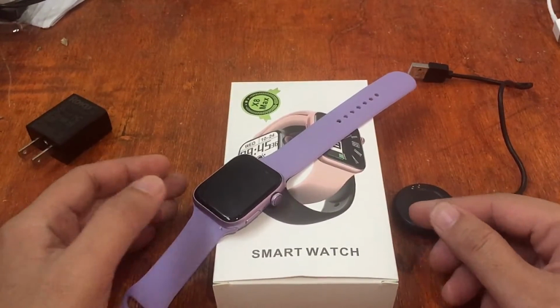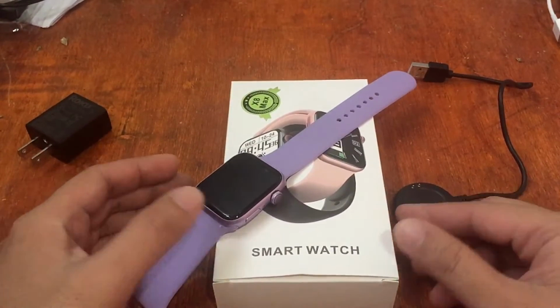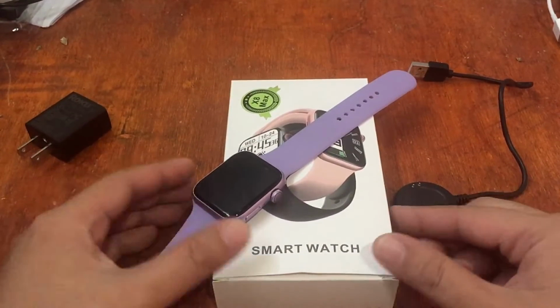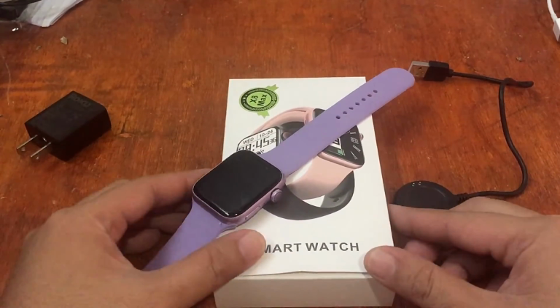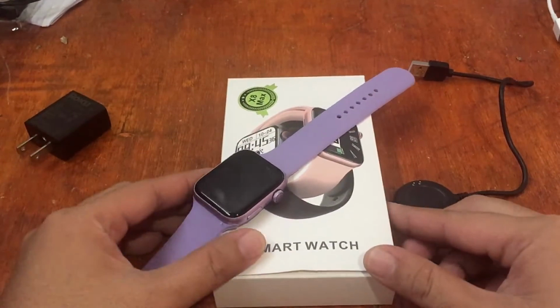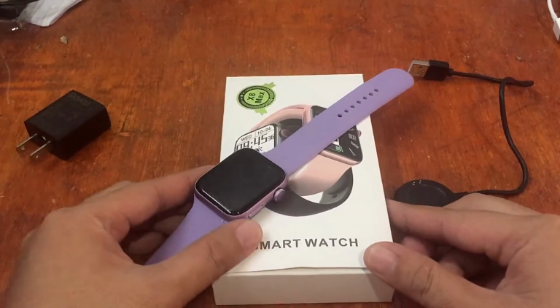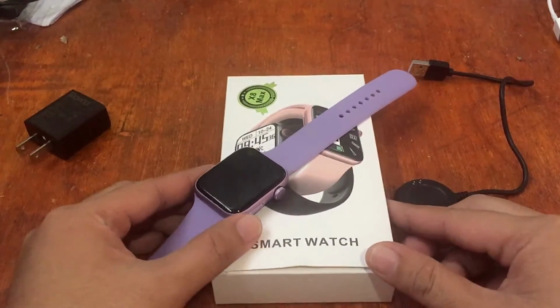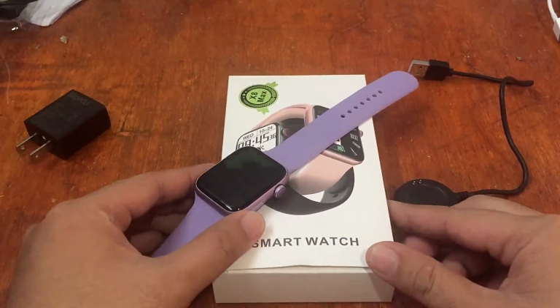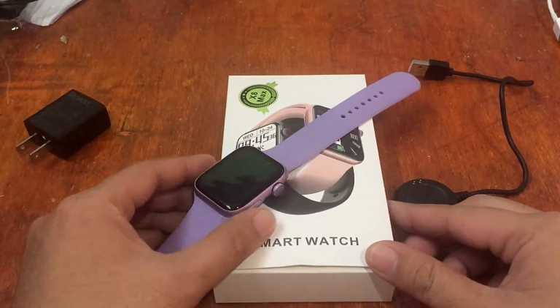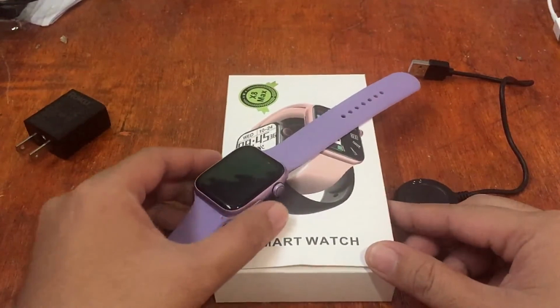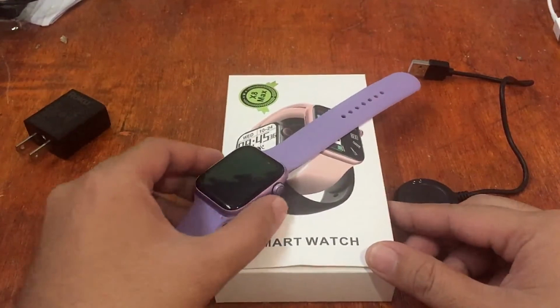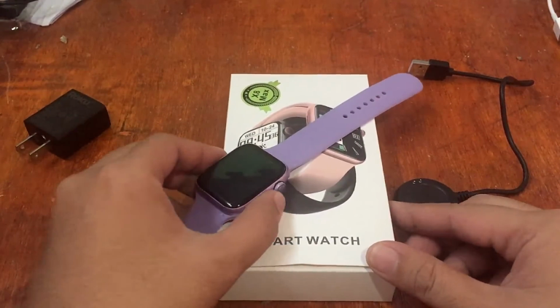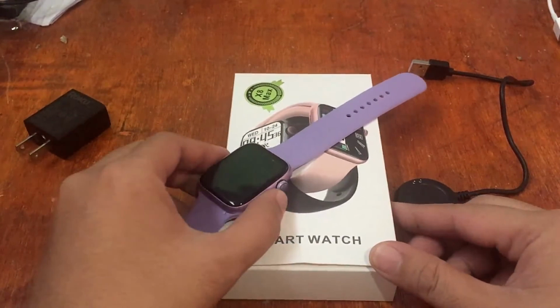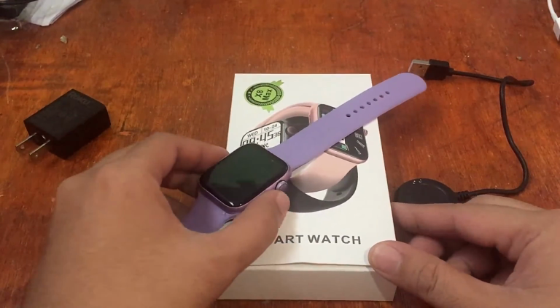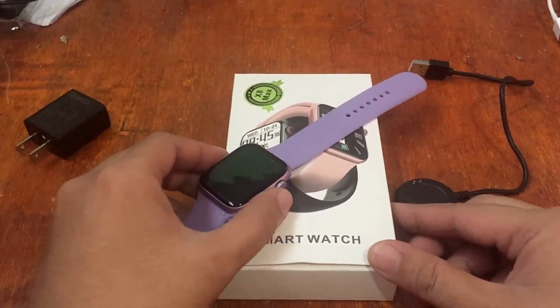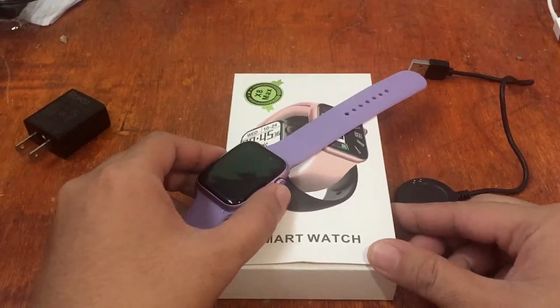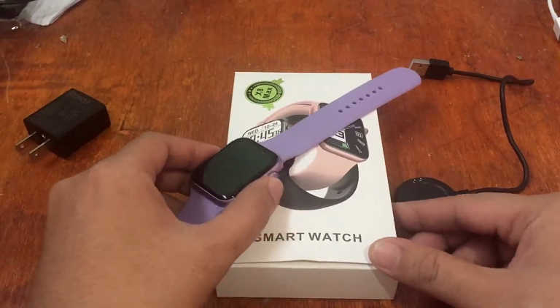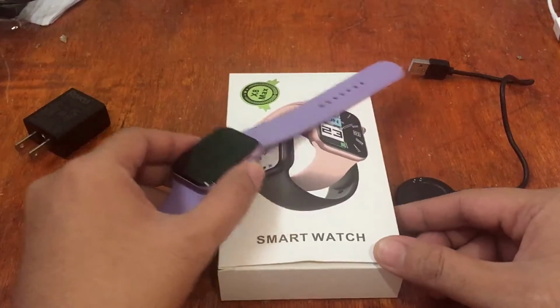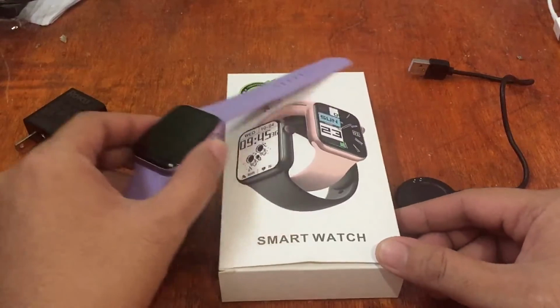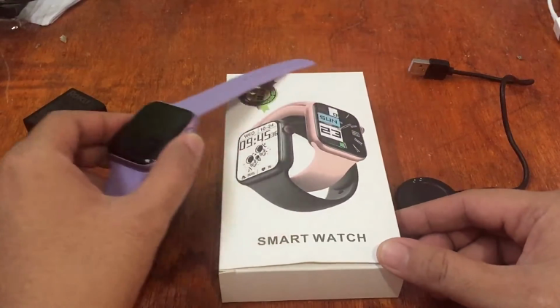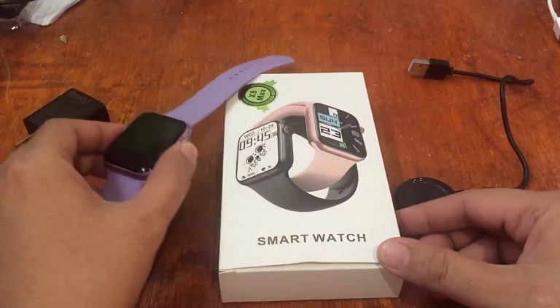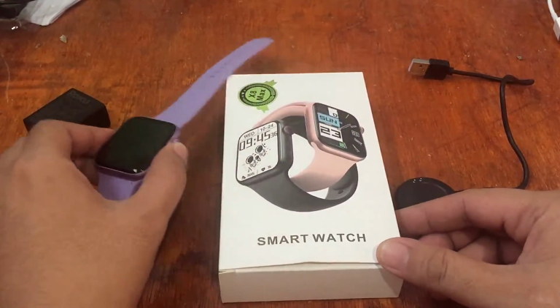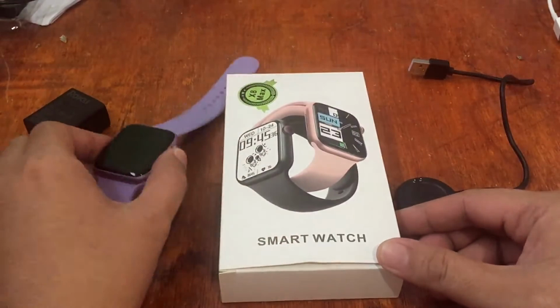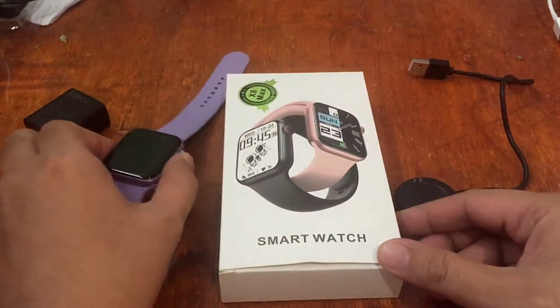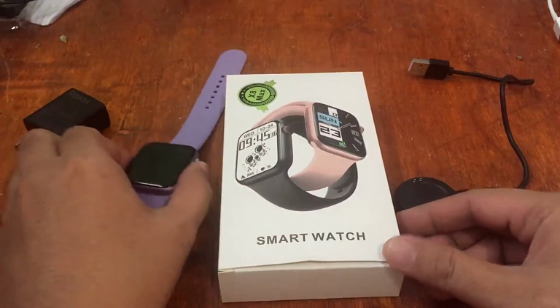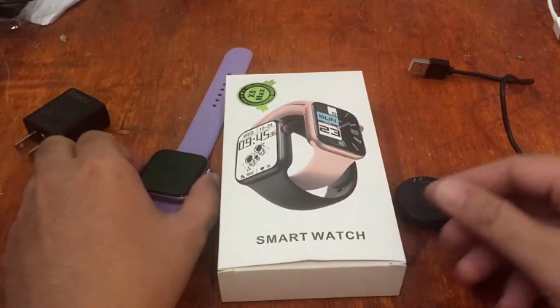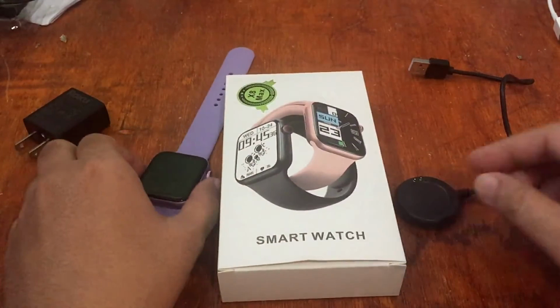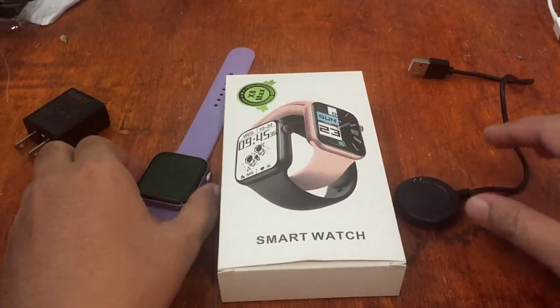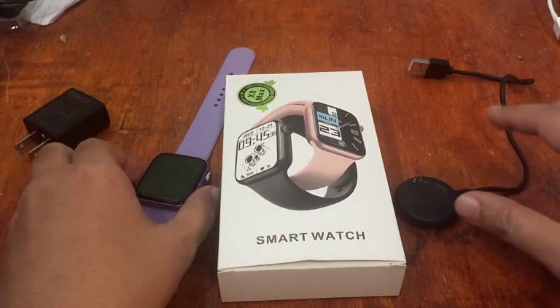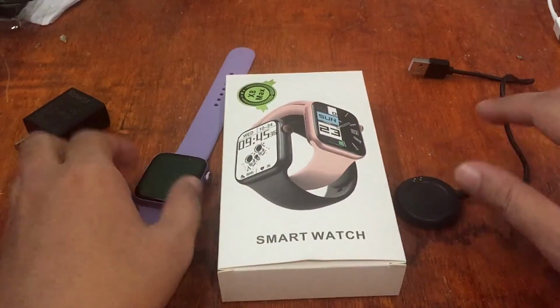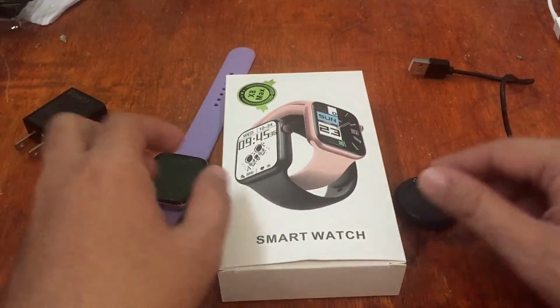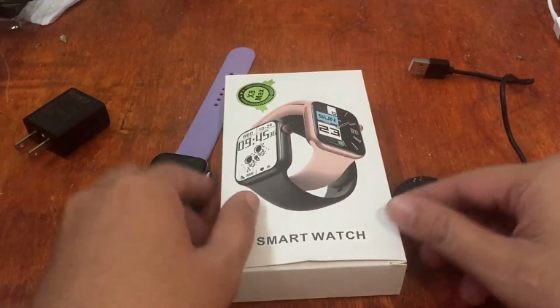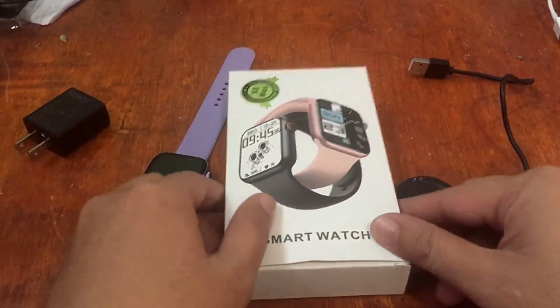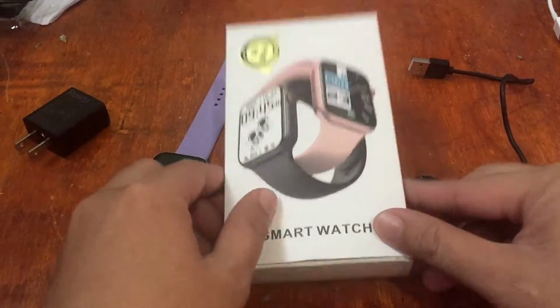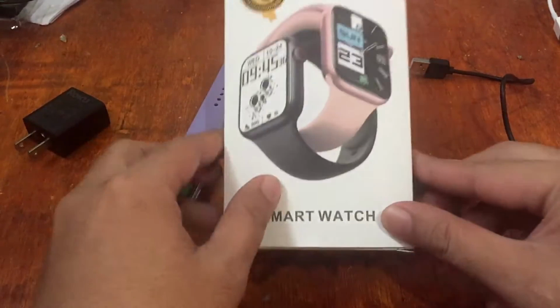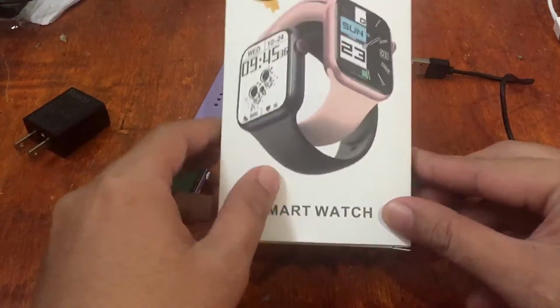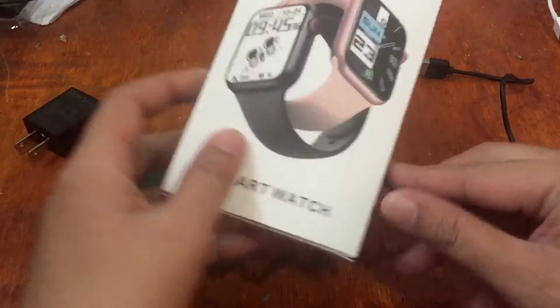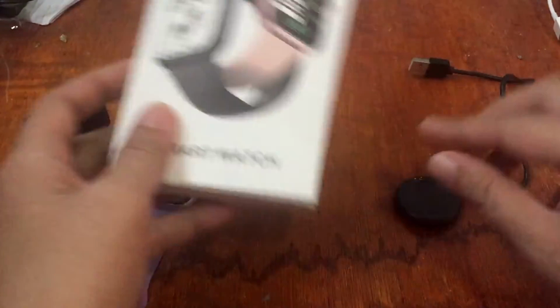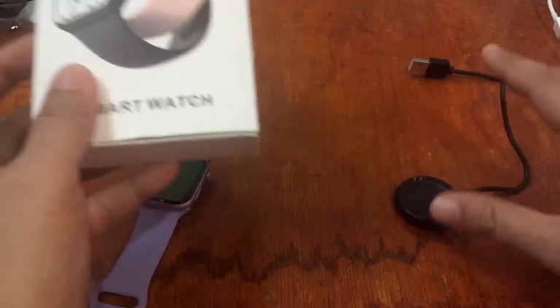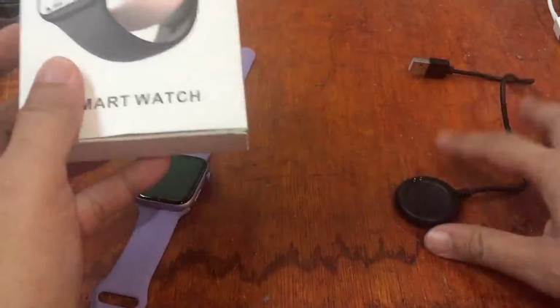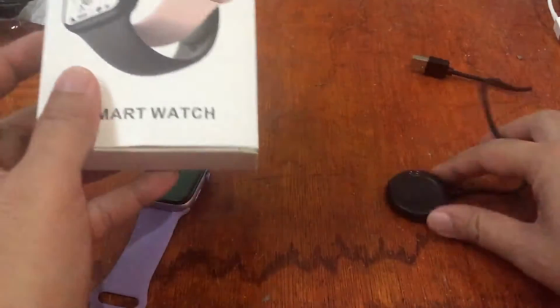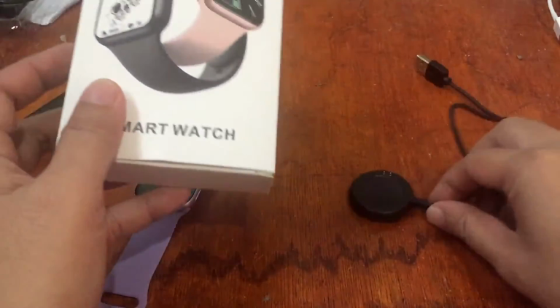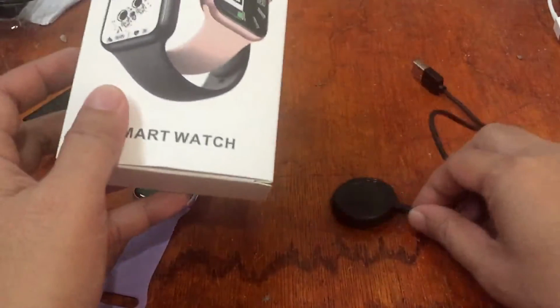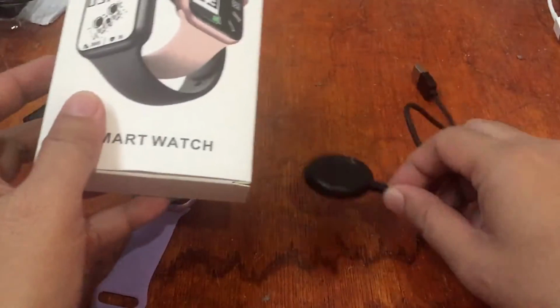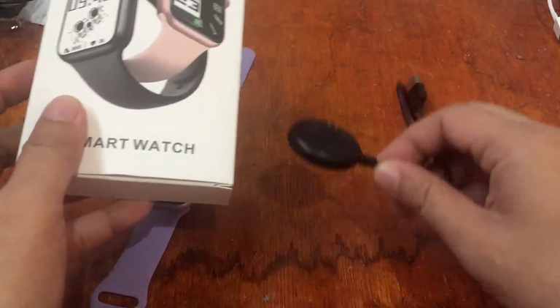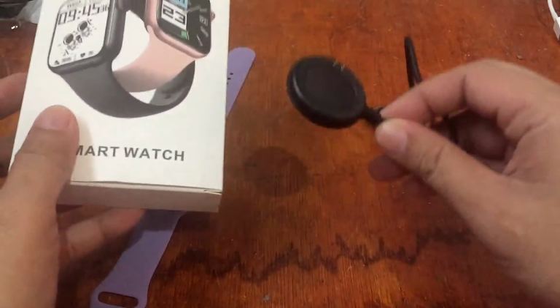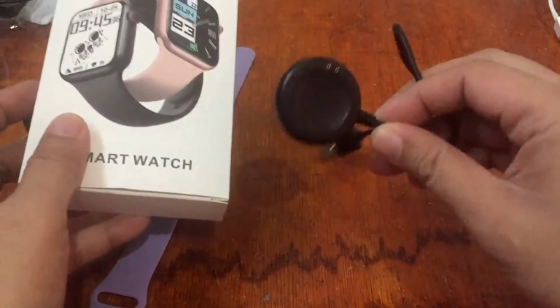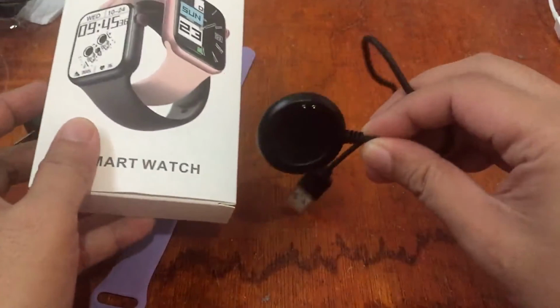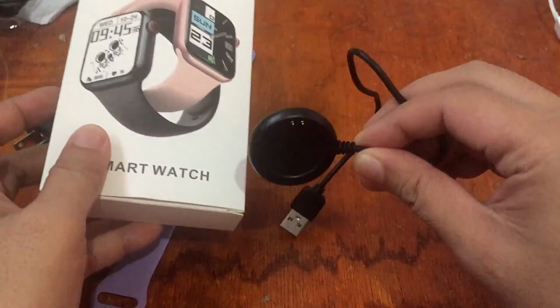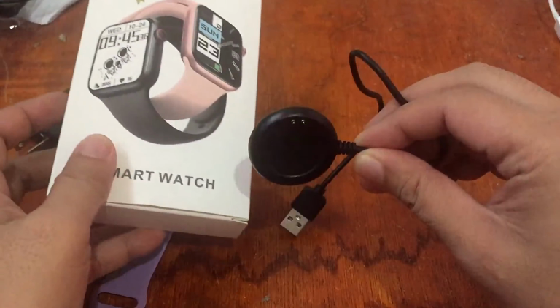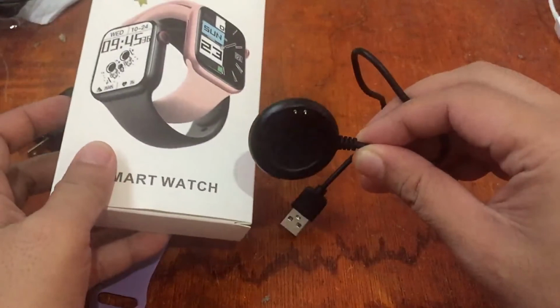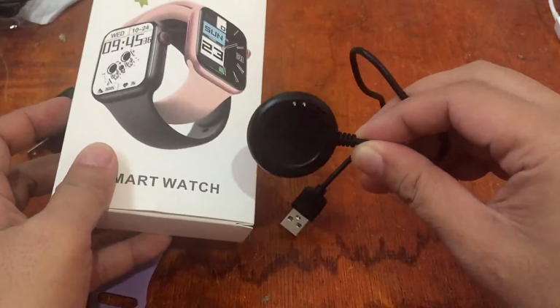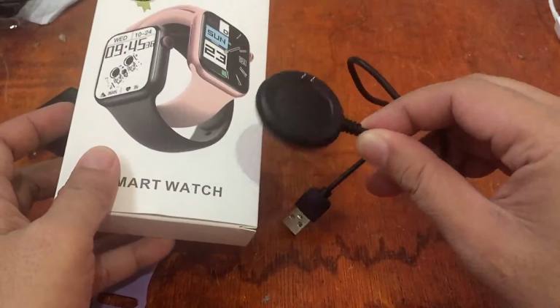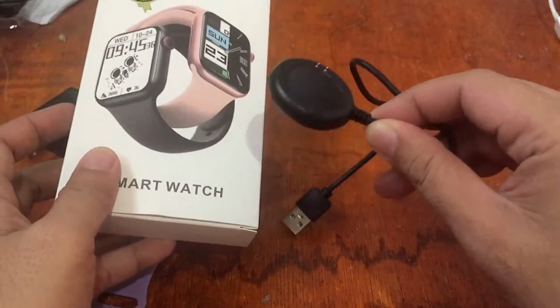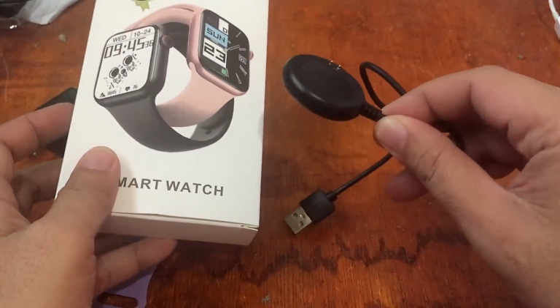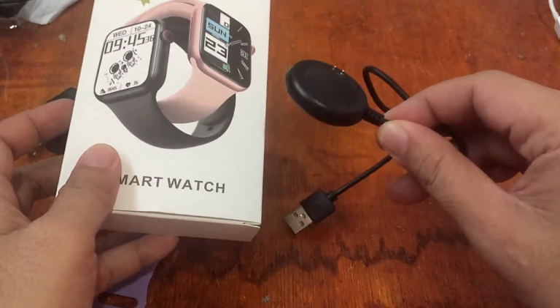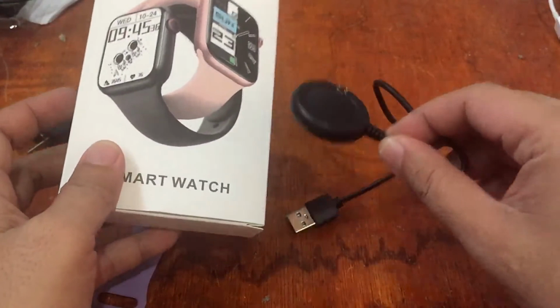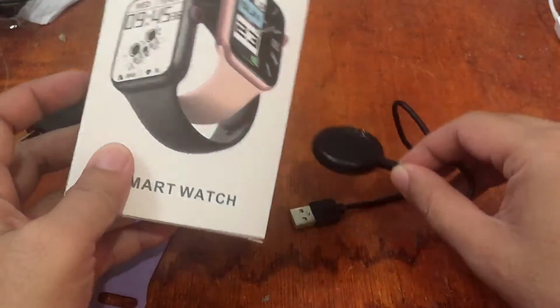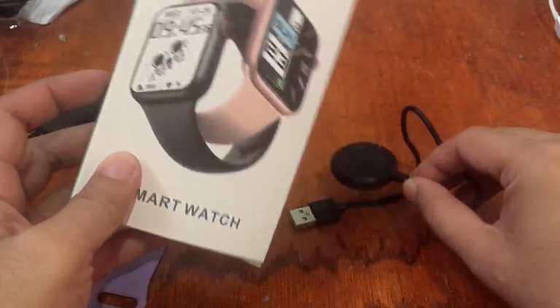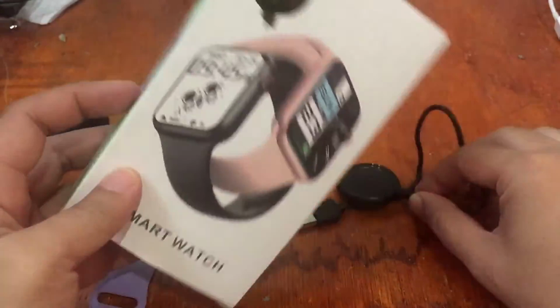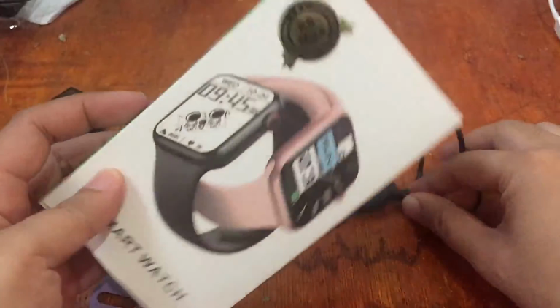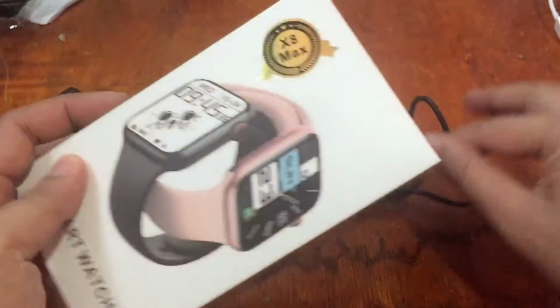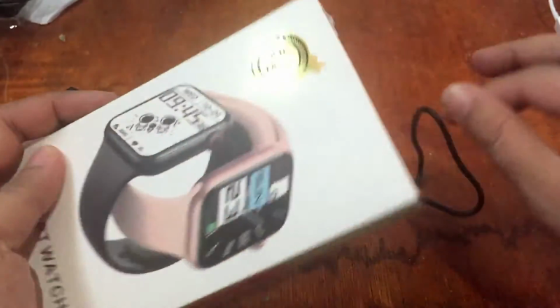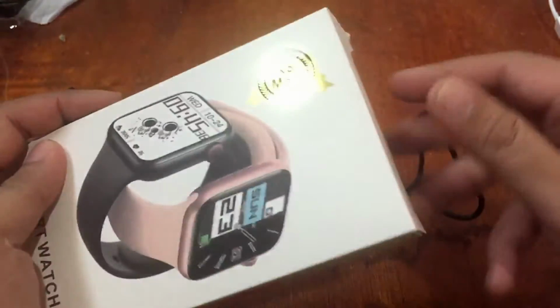If you have any questions regarding this wearable, please drop a comment below and we will try to answer your queries. We have here the box and the charging cable.